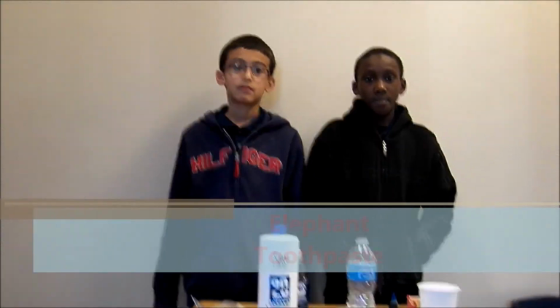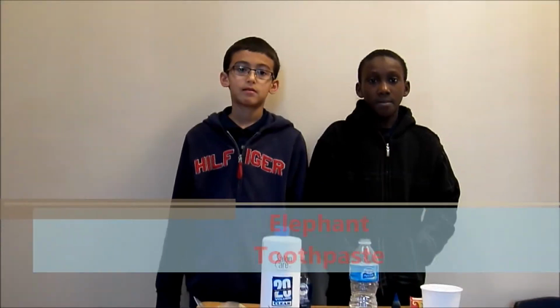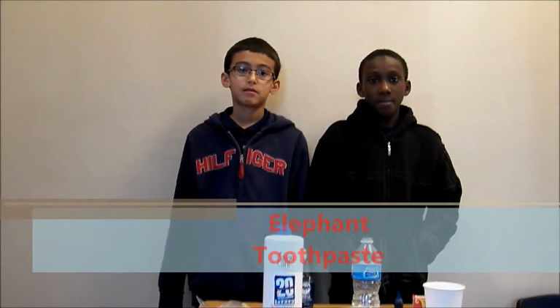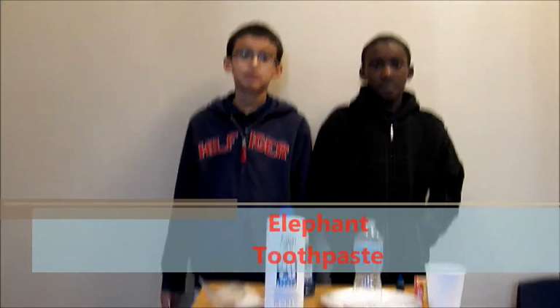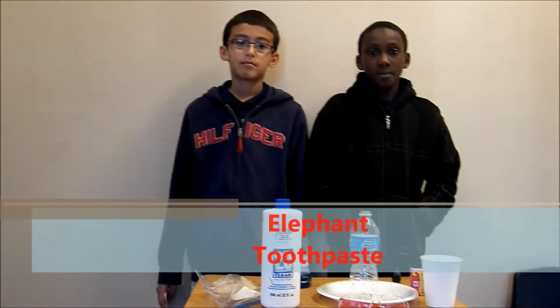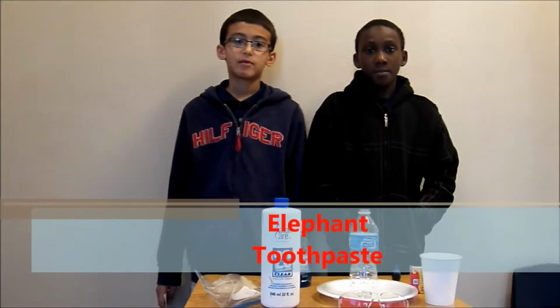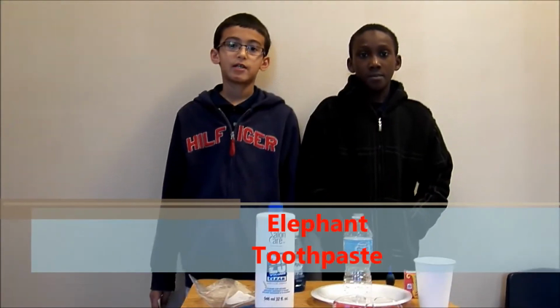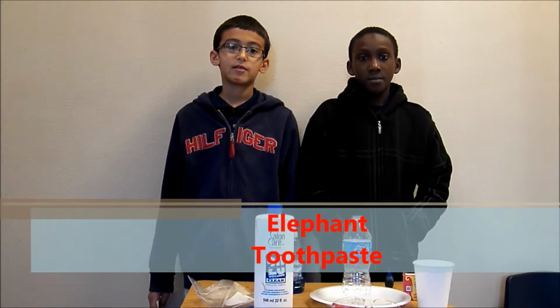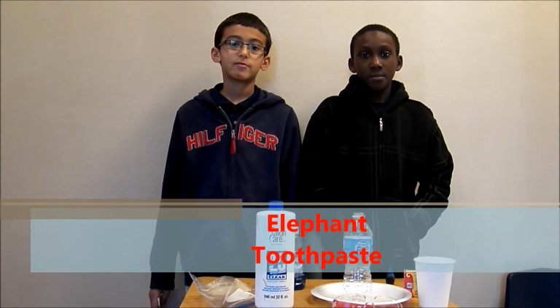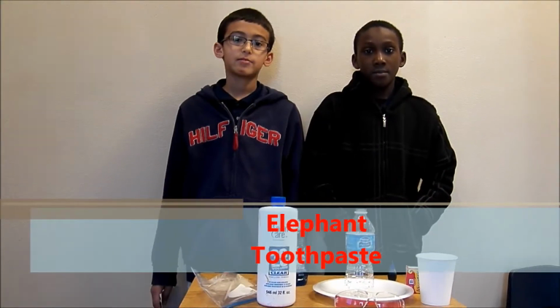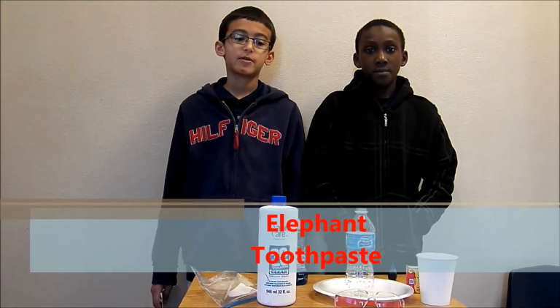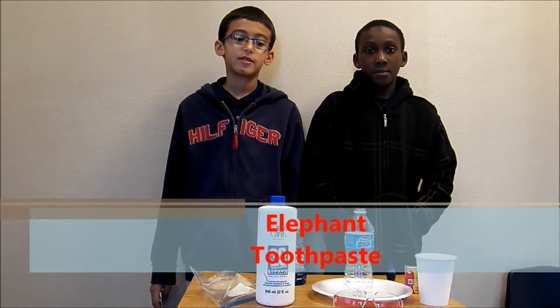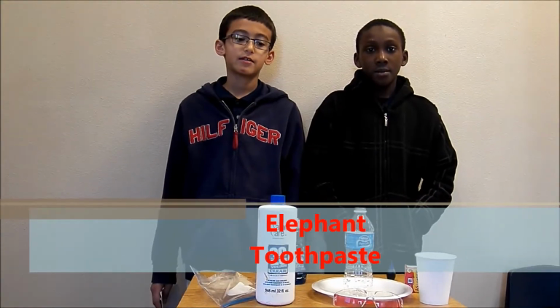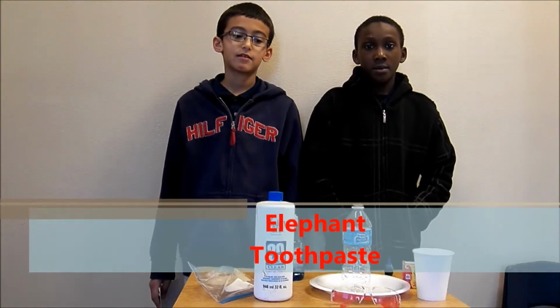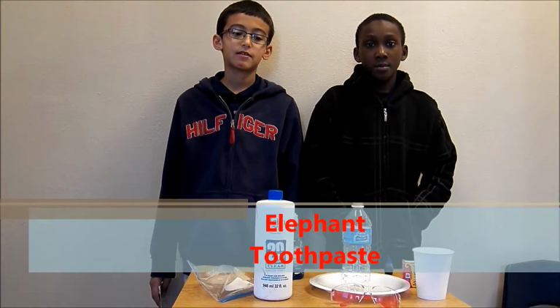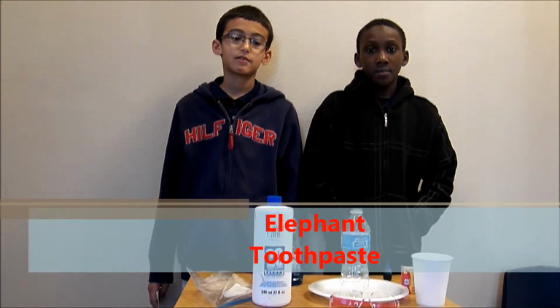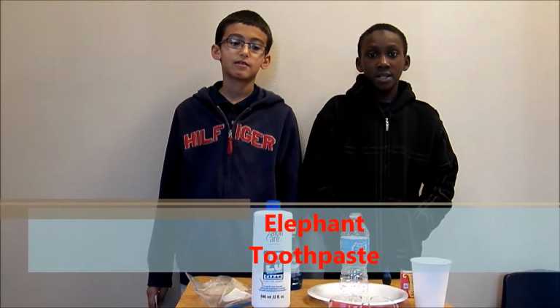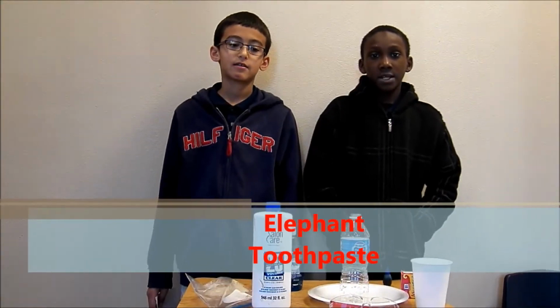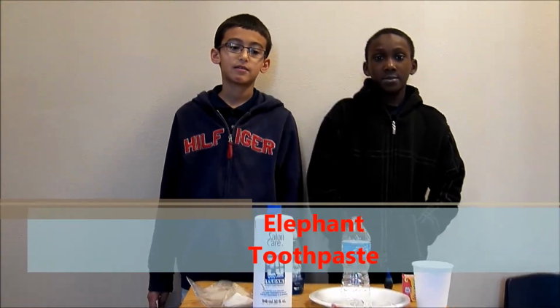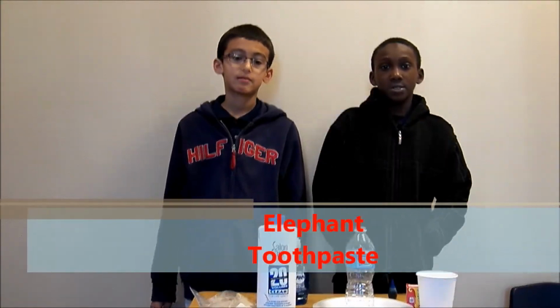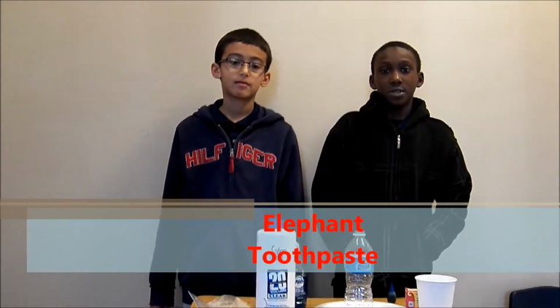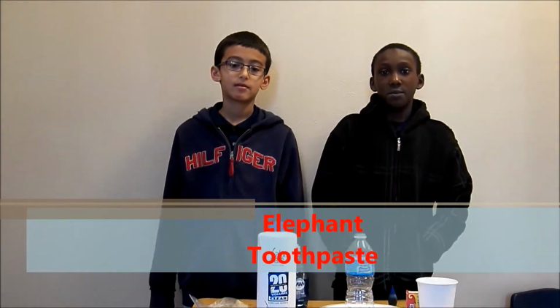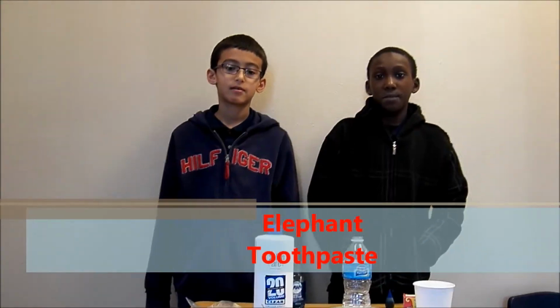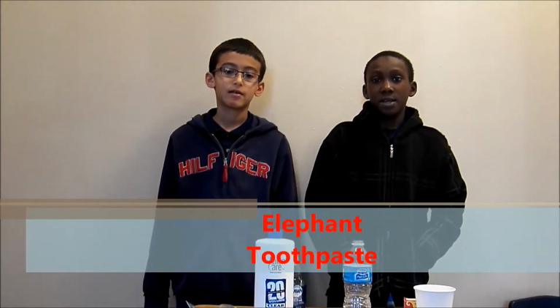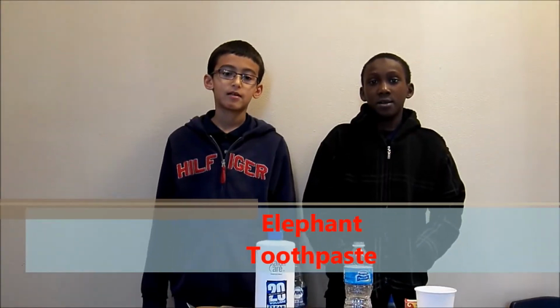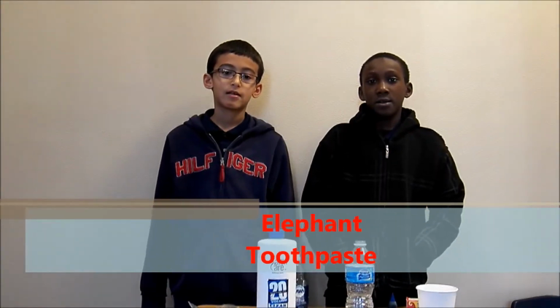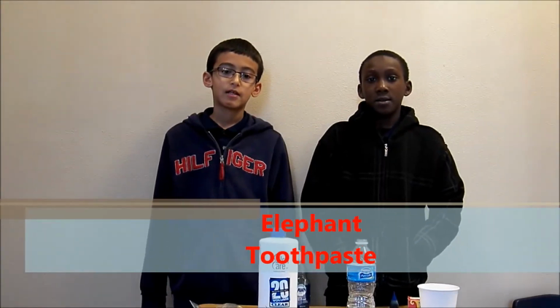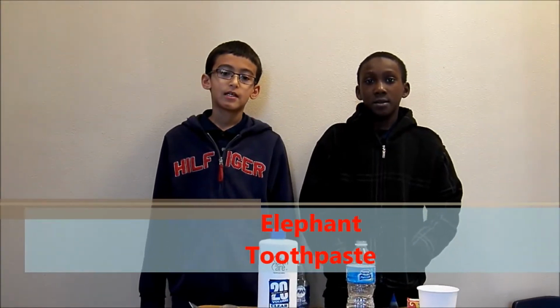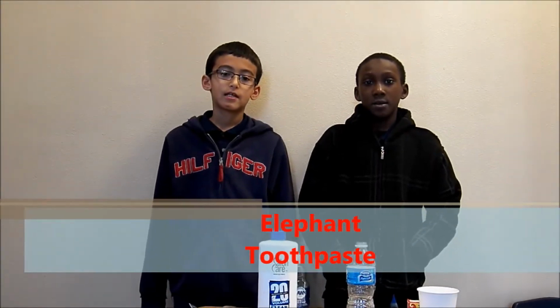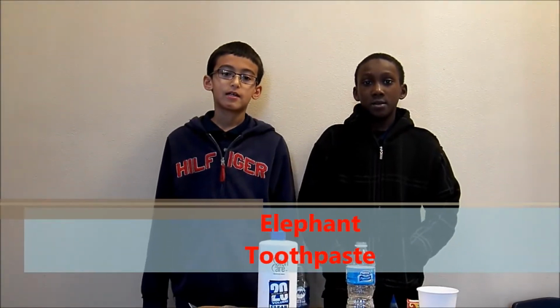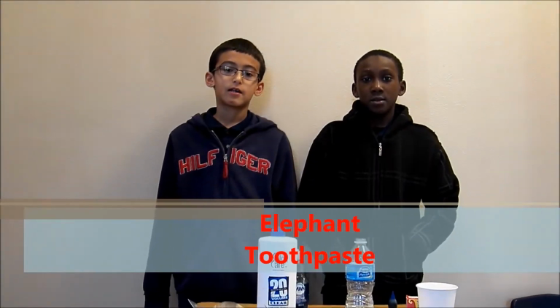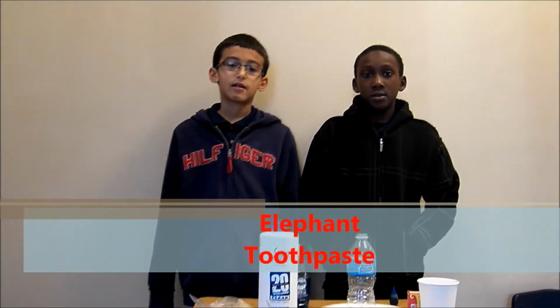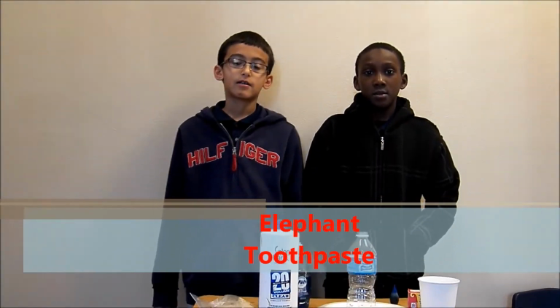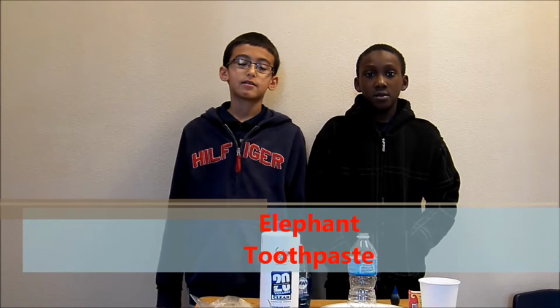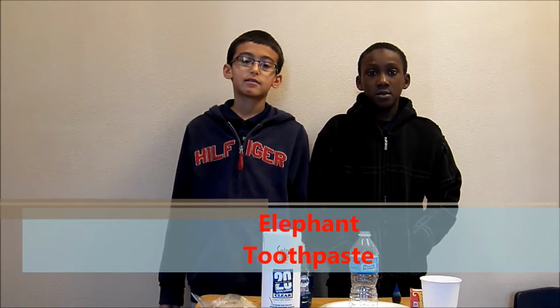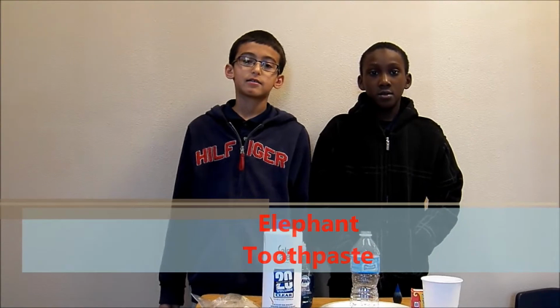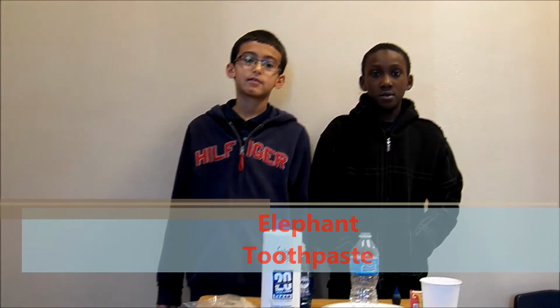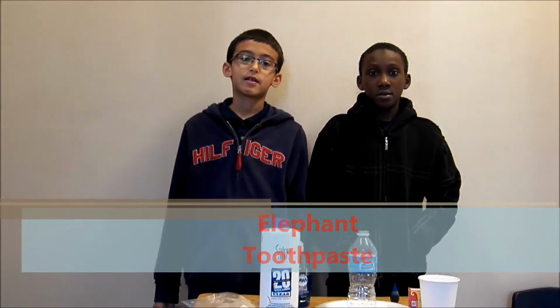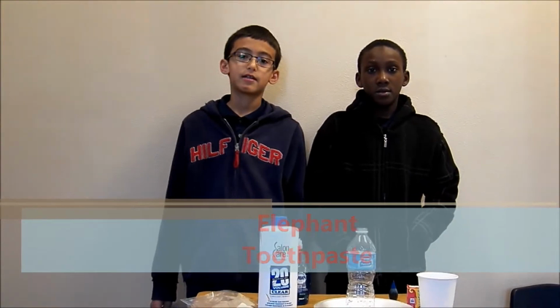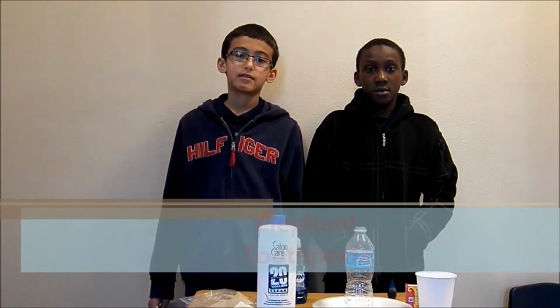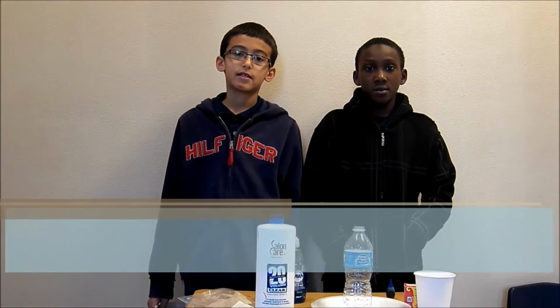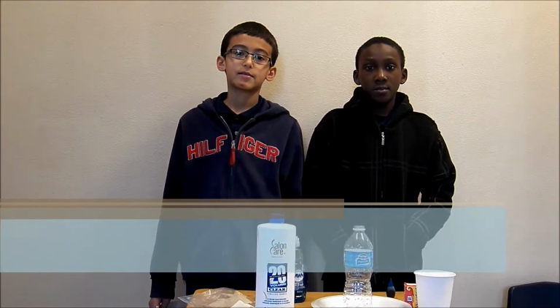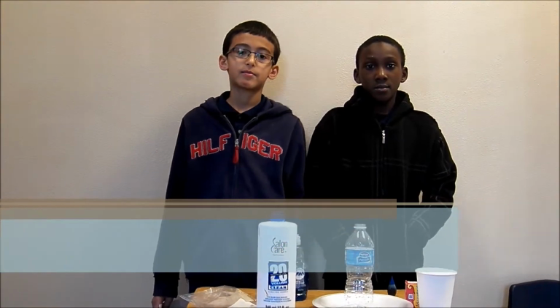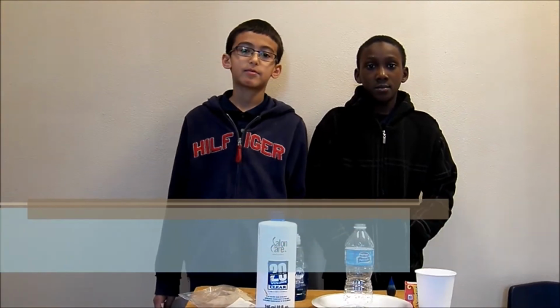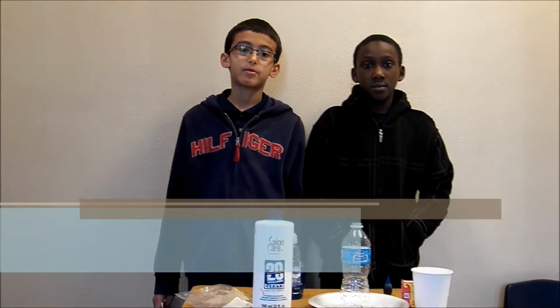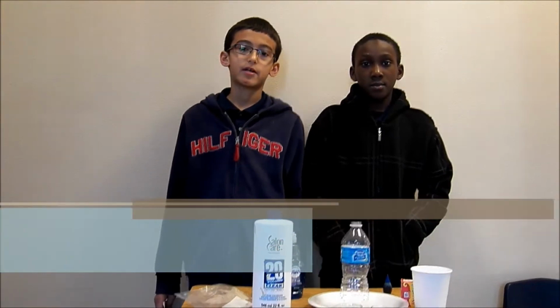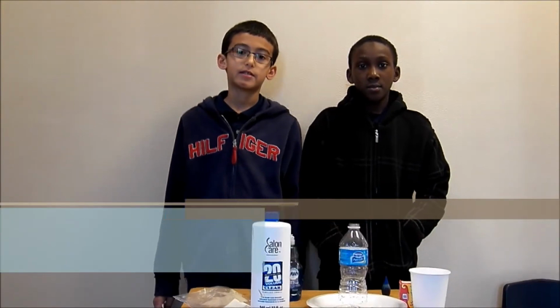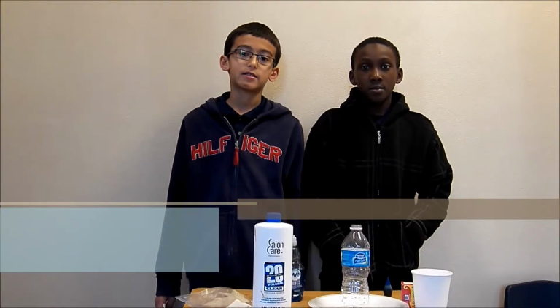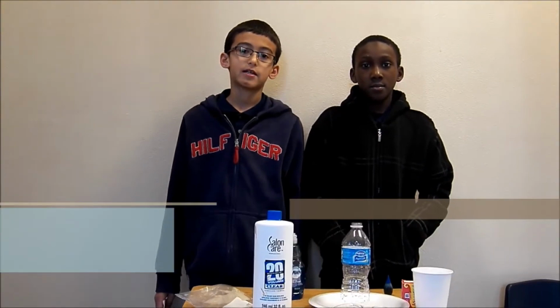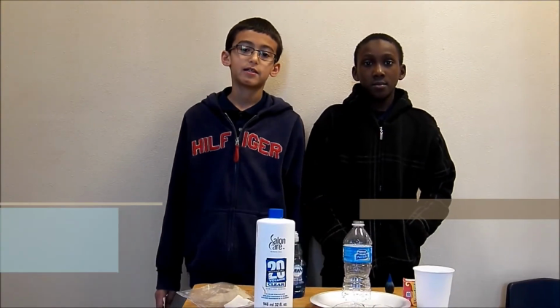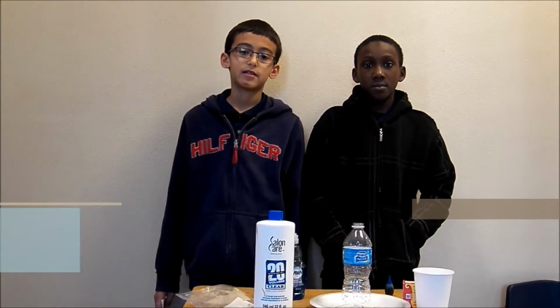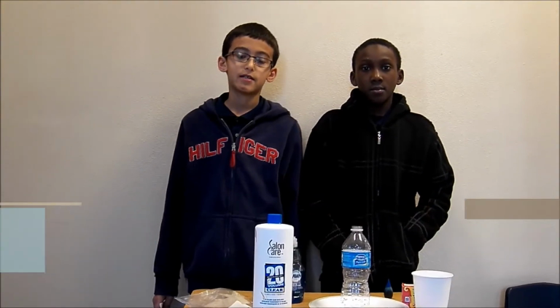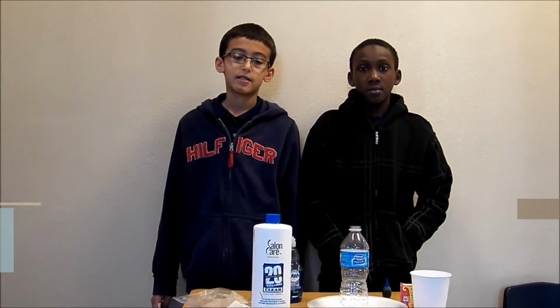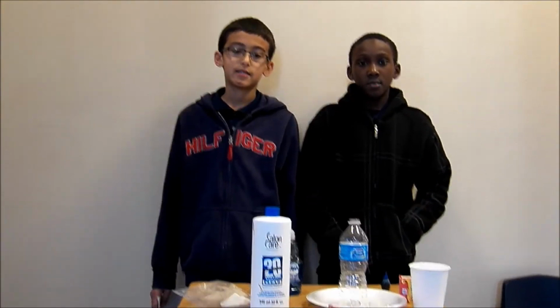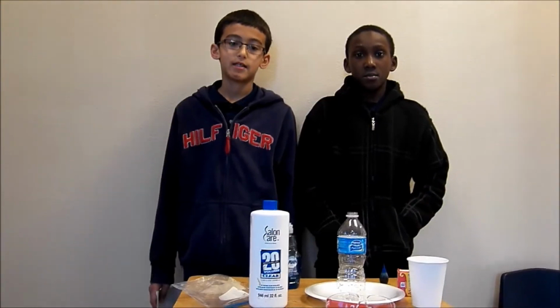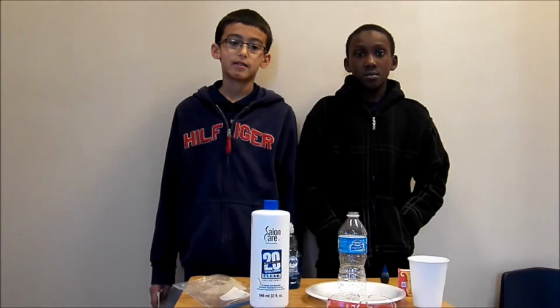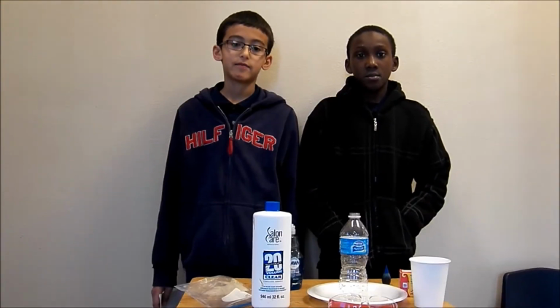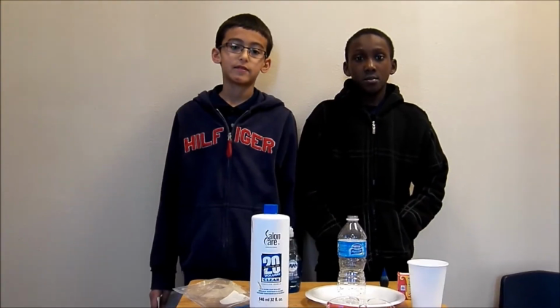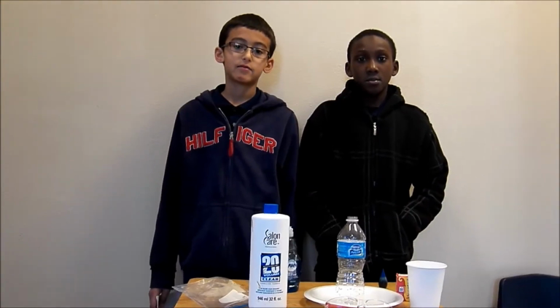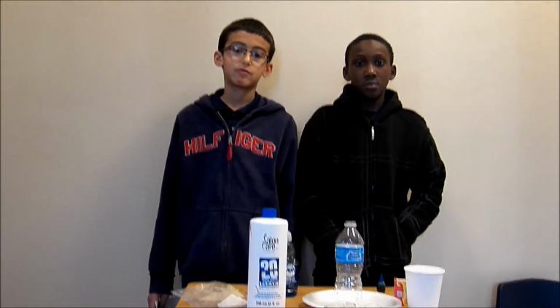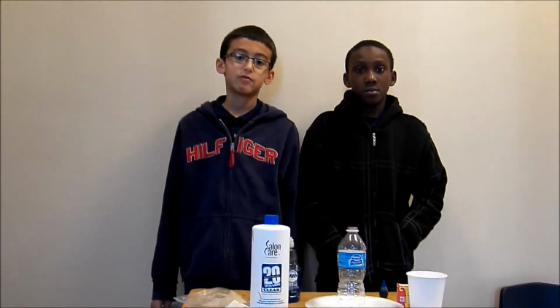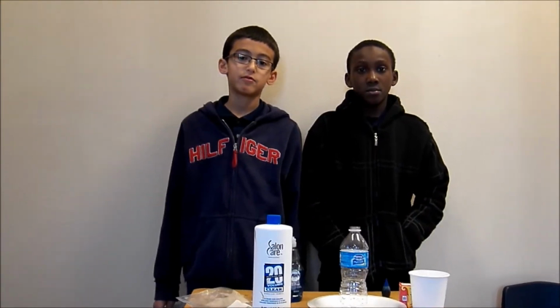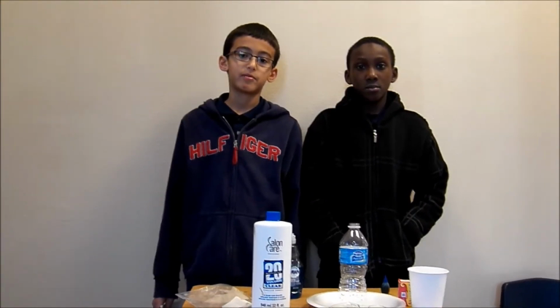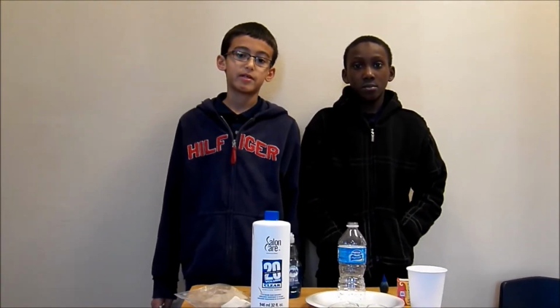My name is Mahir. My name is Ahmed. Our Science Expo project idea is elephant toothpaste.